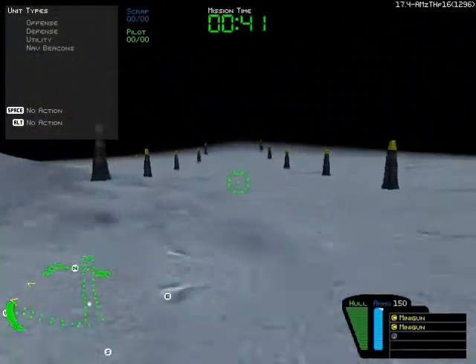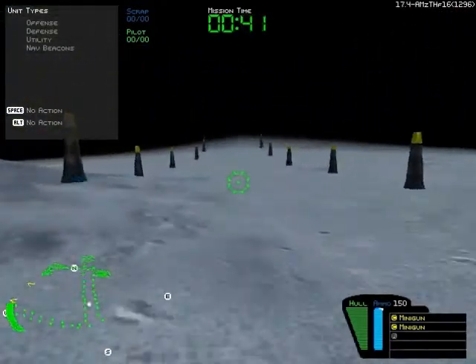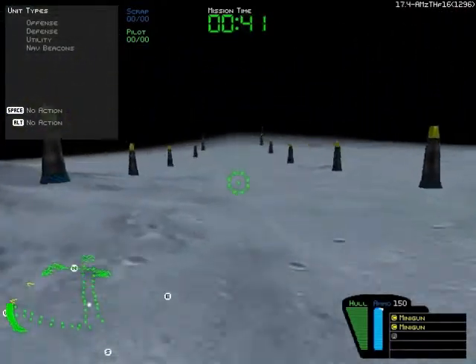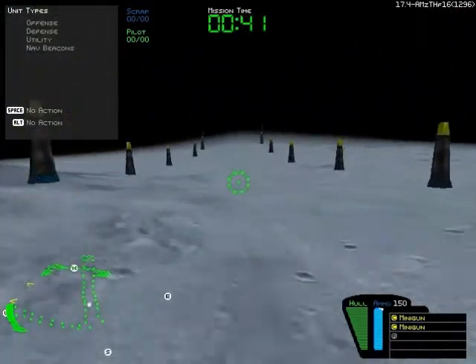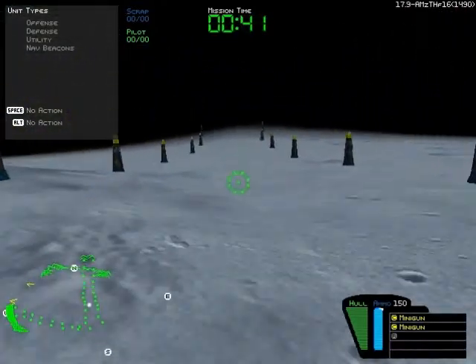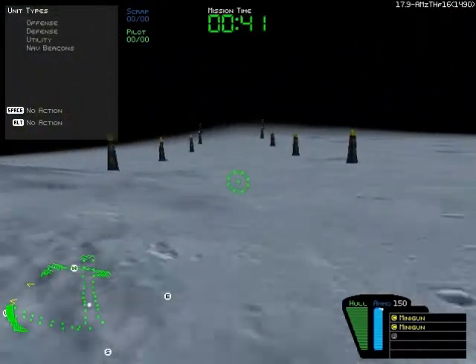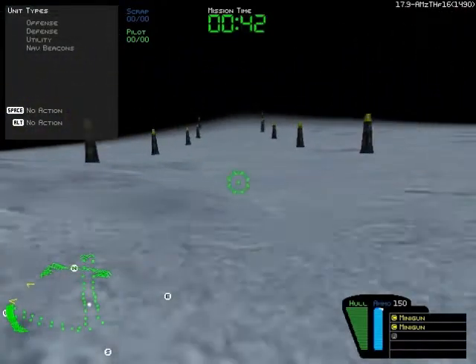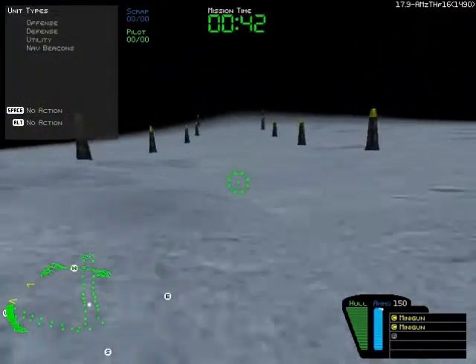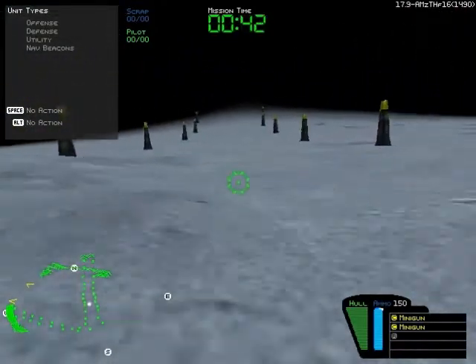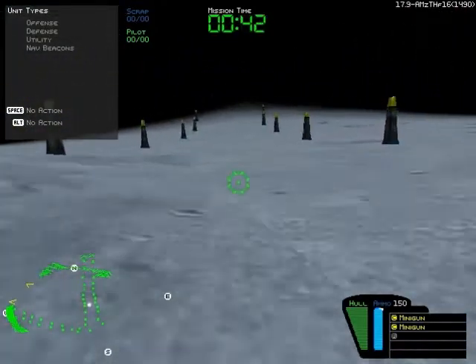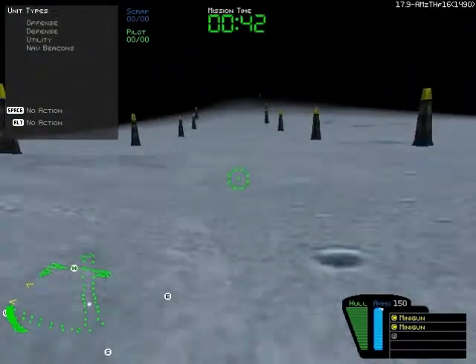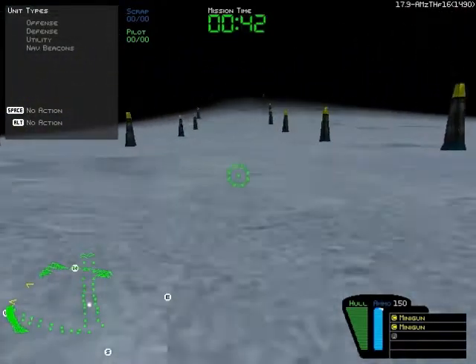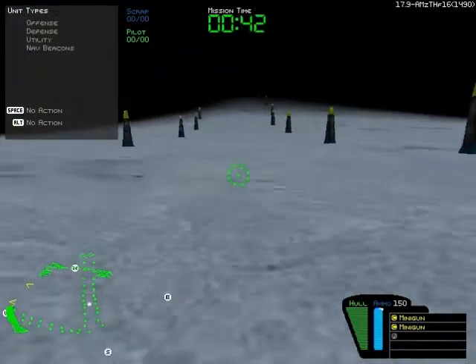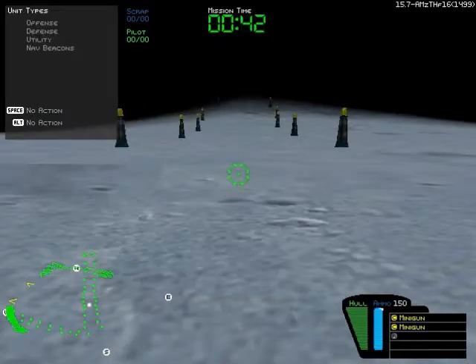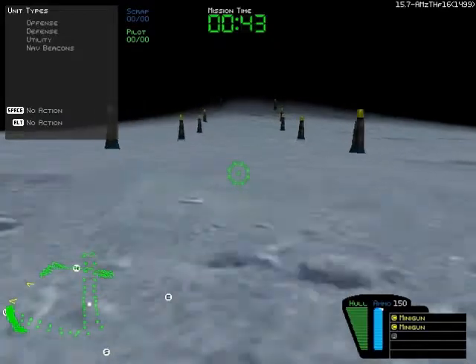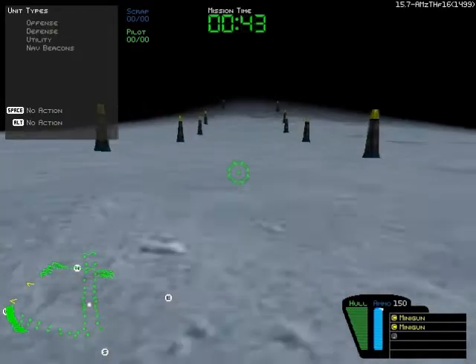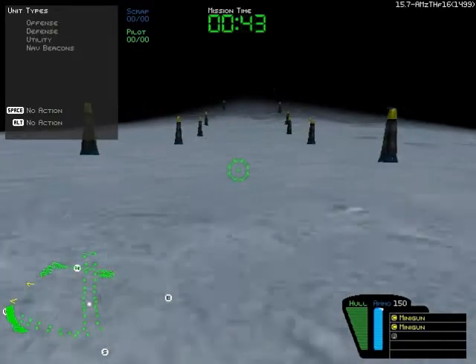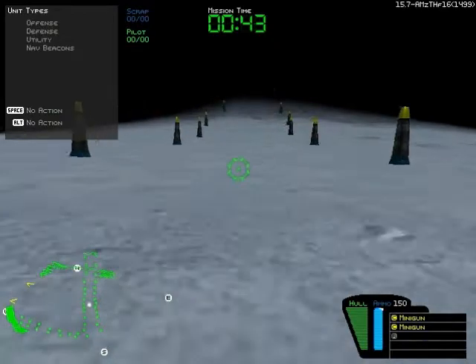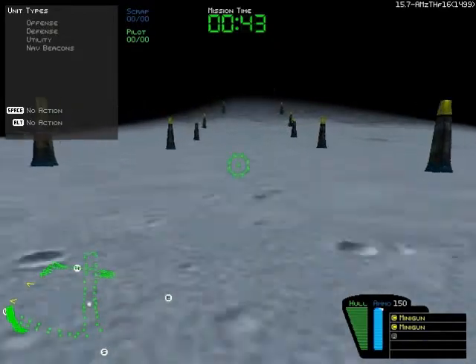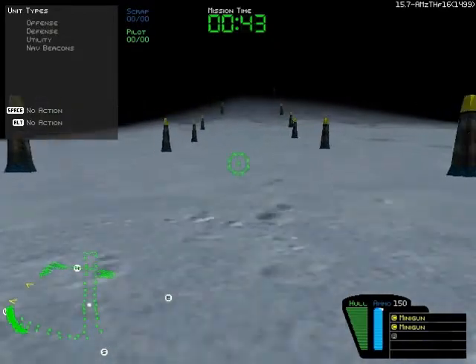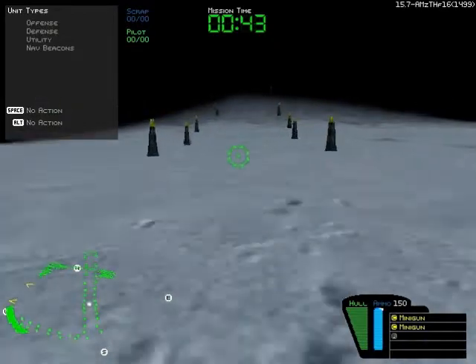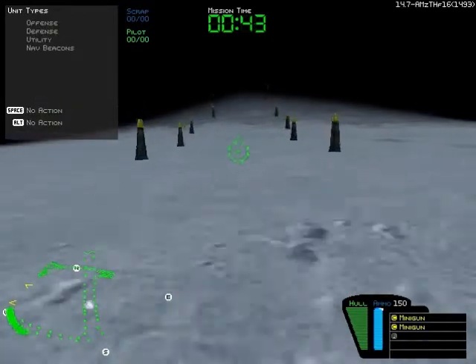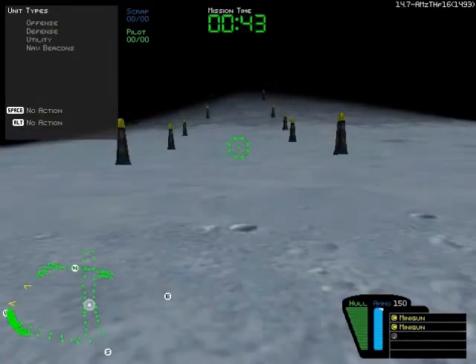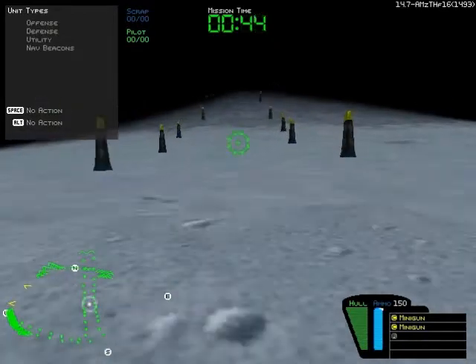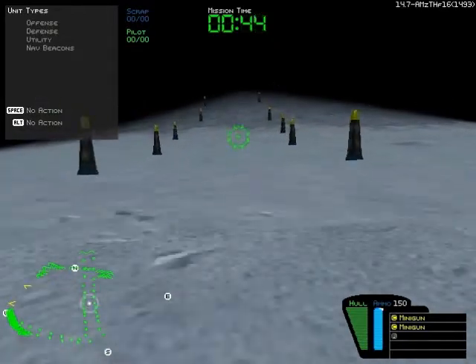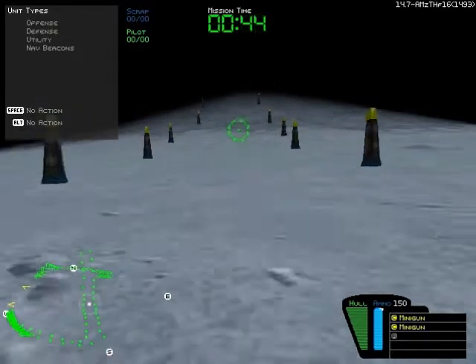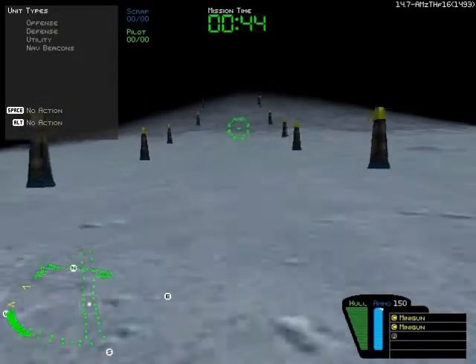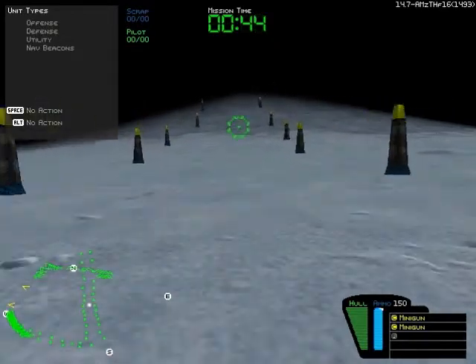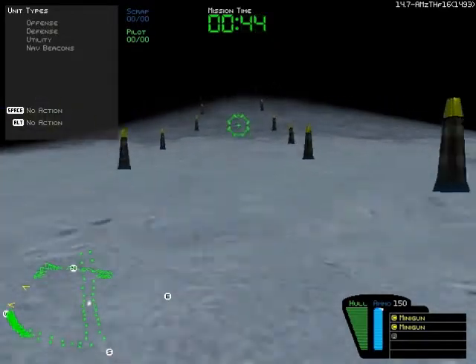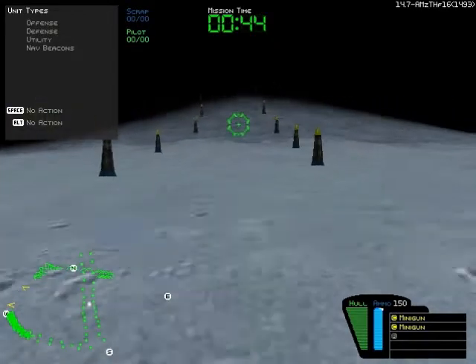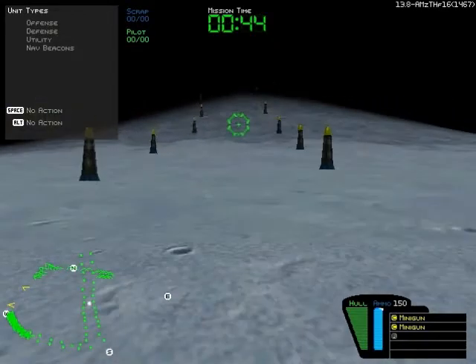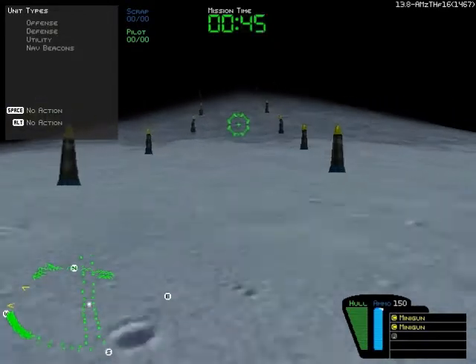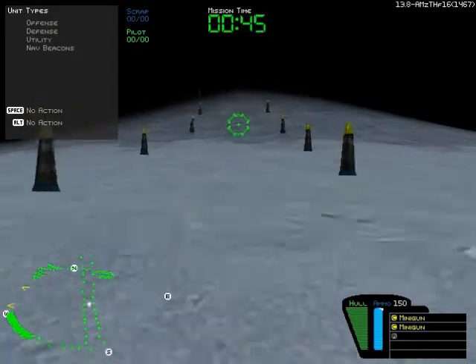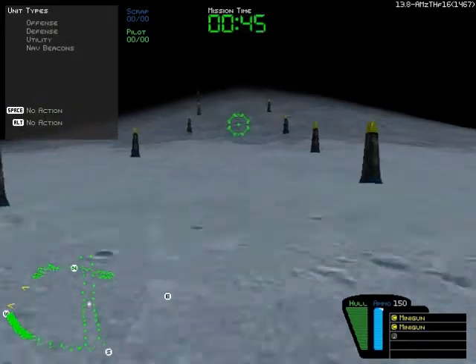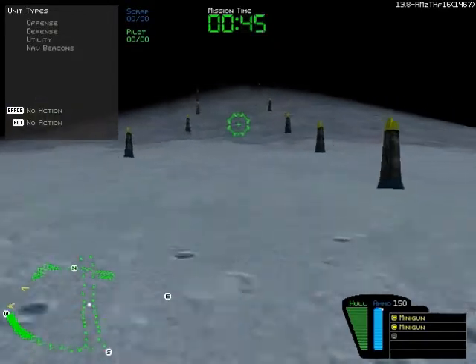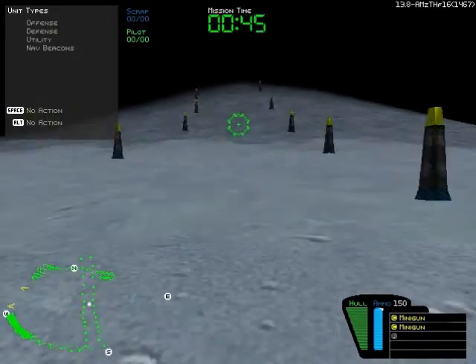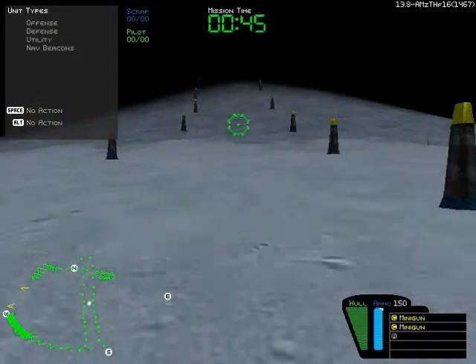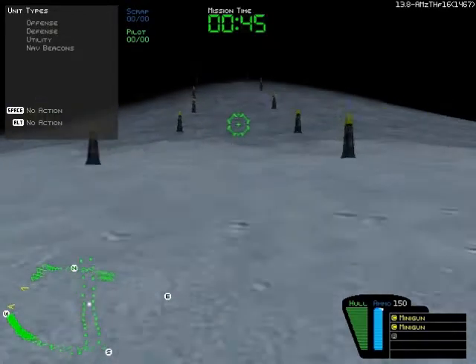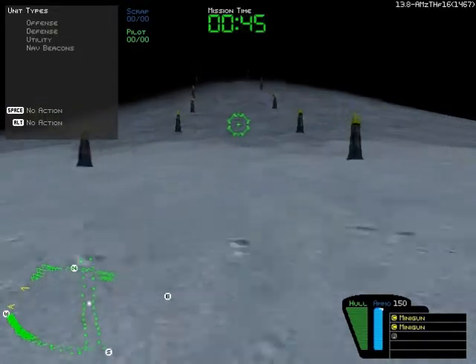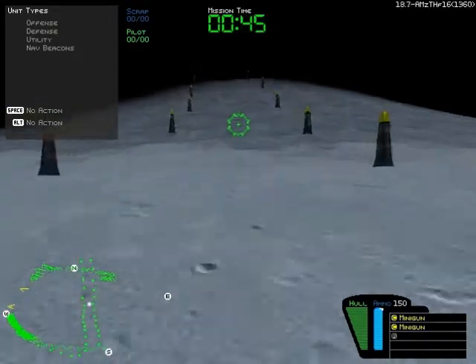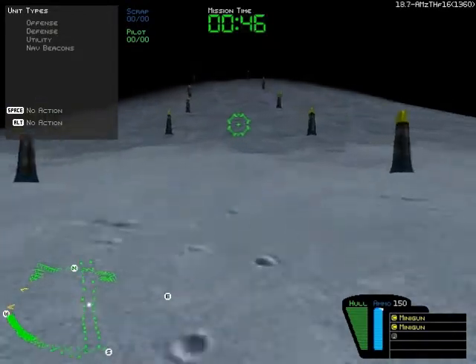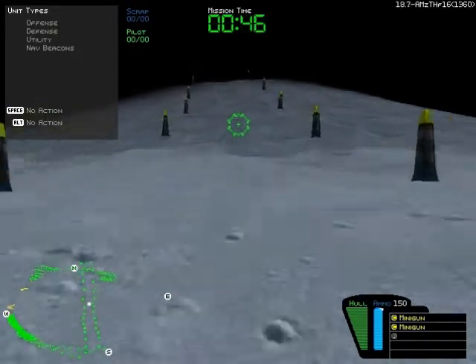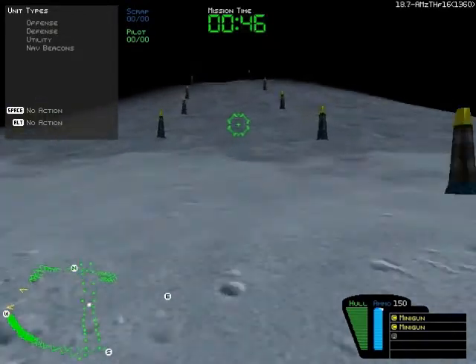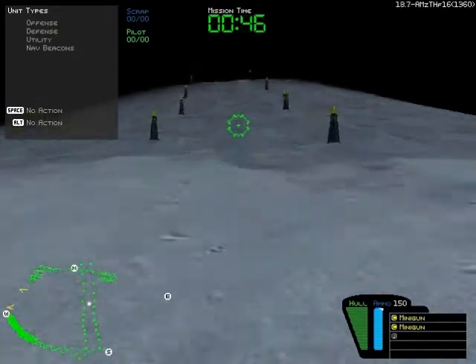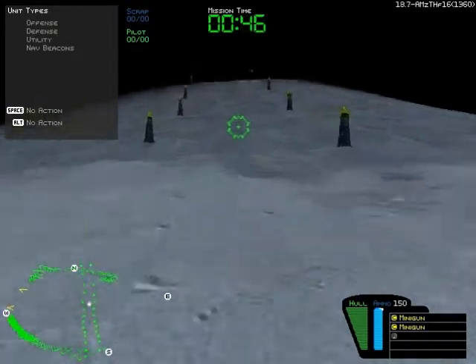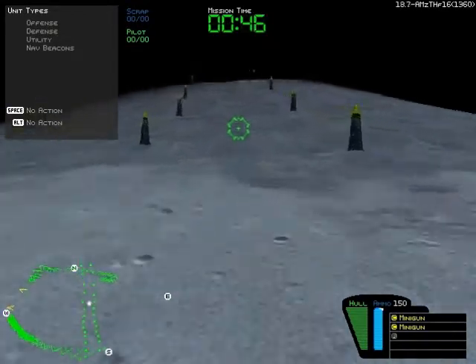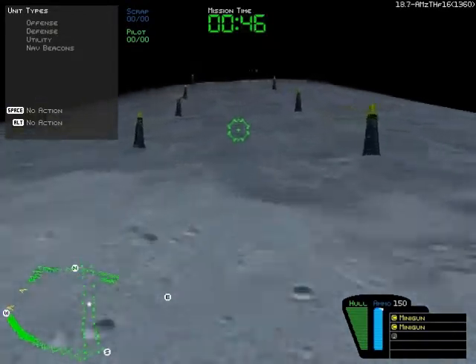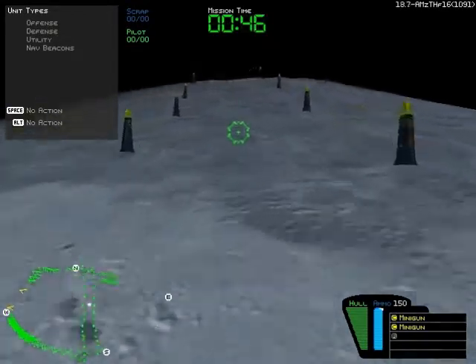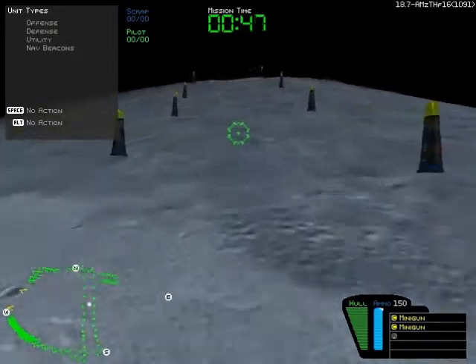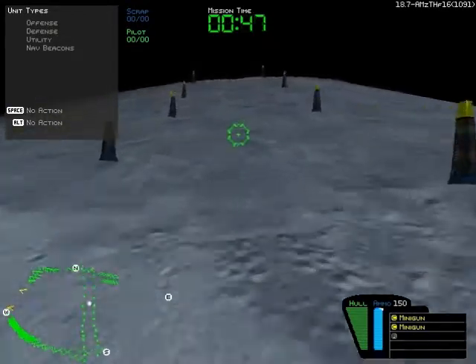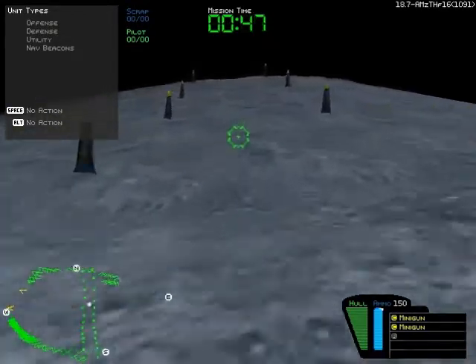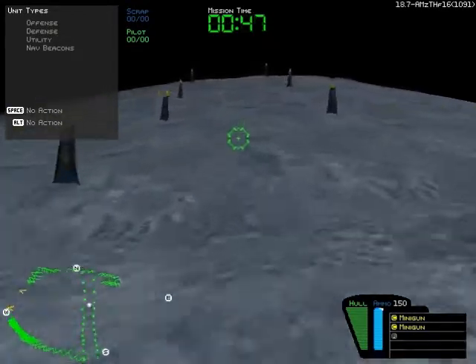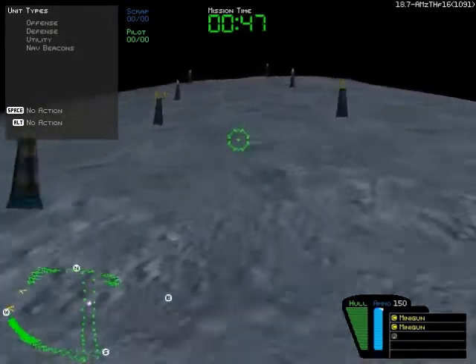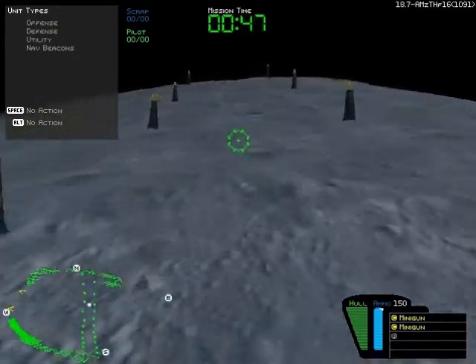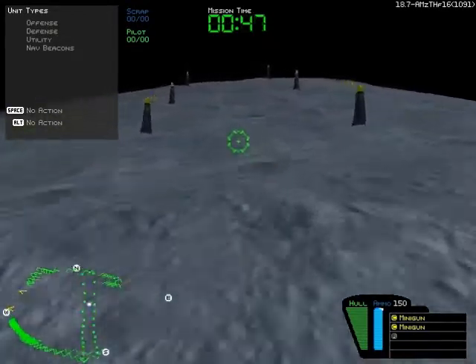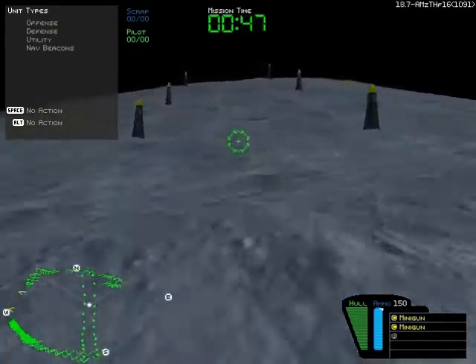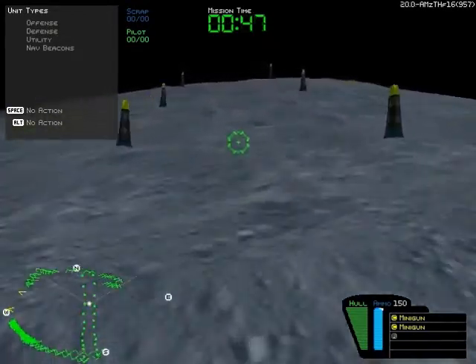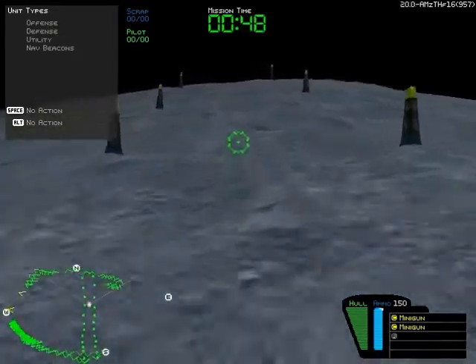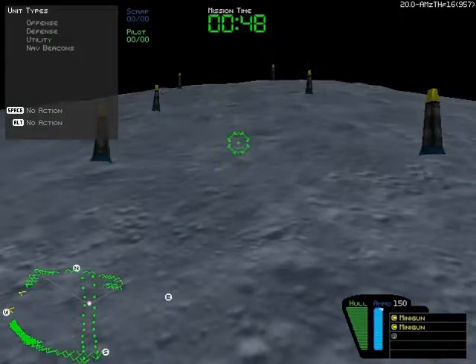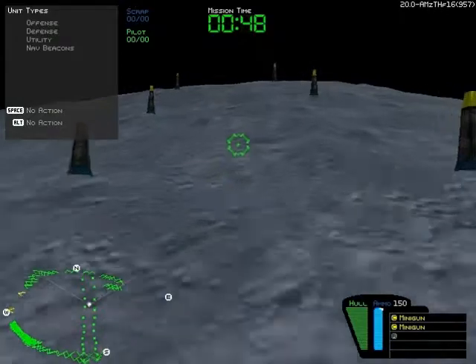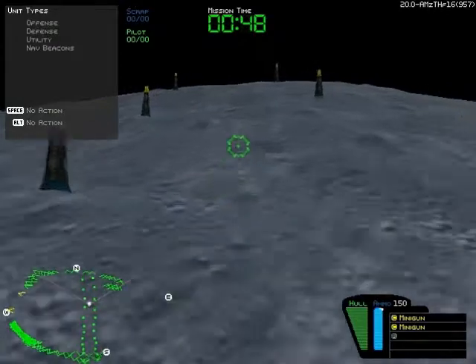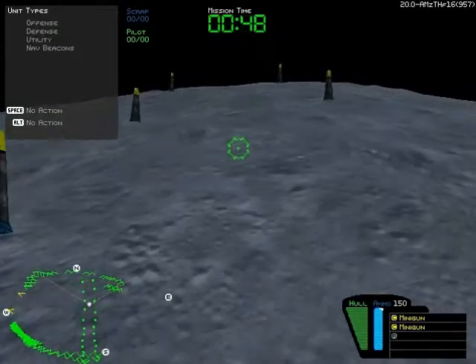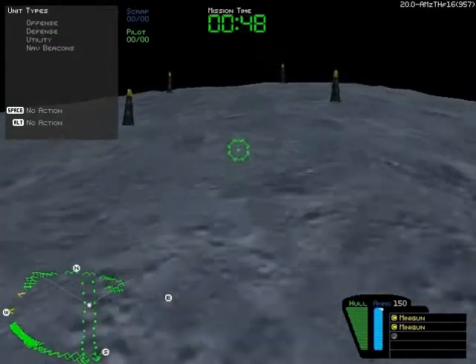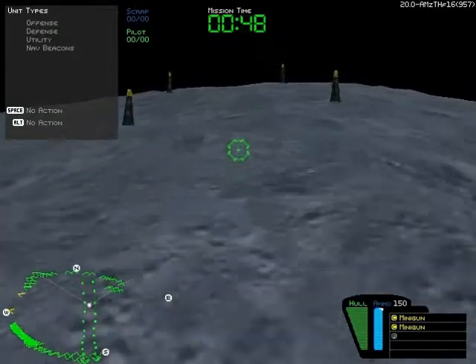Good job, Commander. You're approaching the rim of a biometal quarry. Drive over the edge and use your jump thrusters to cushion your landing.